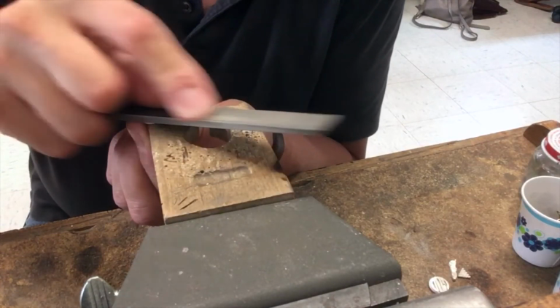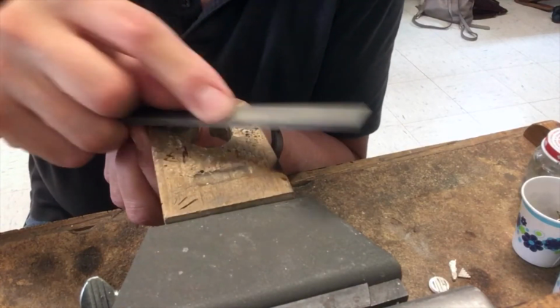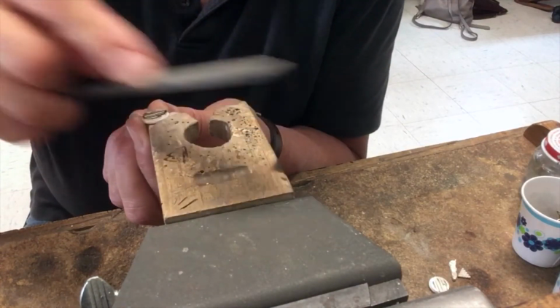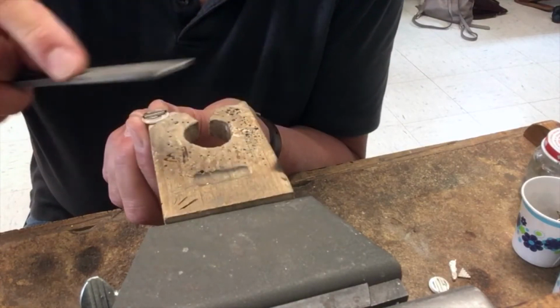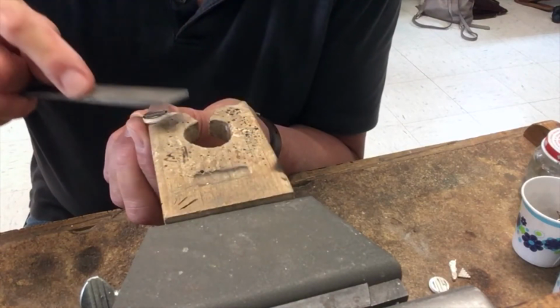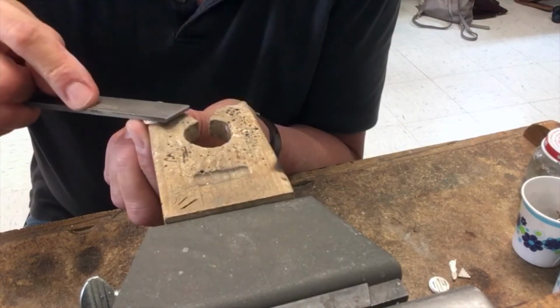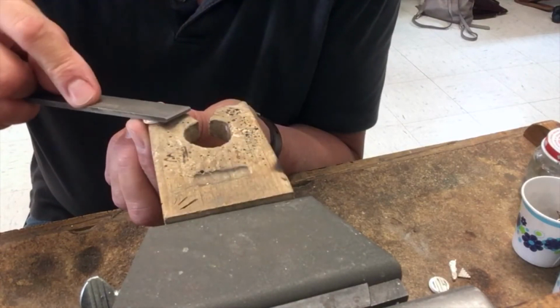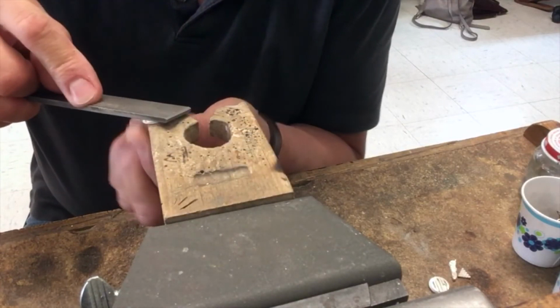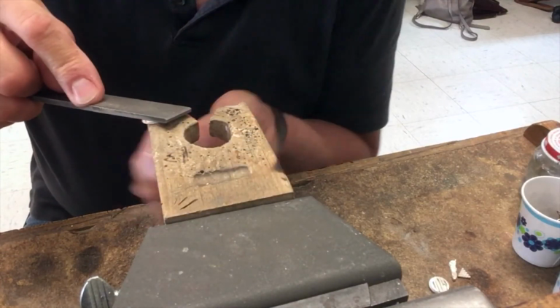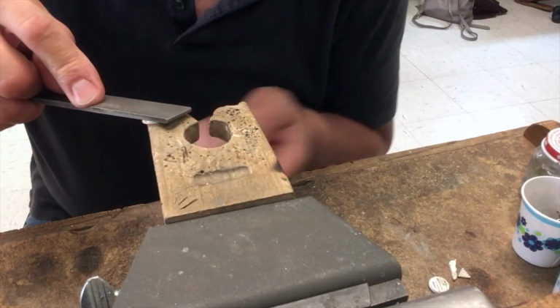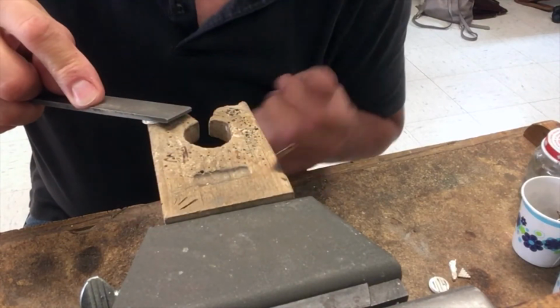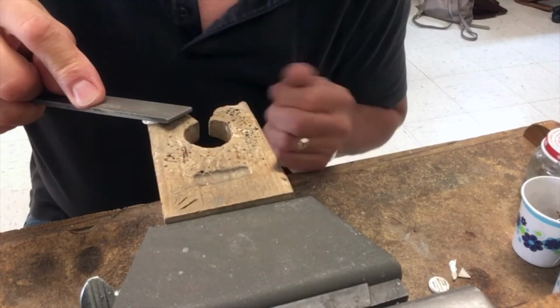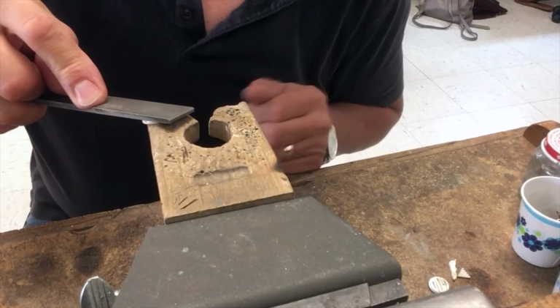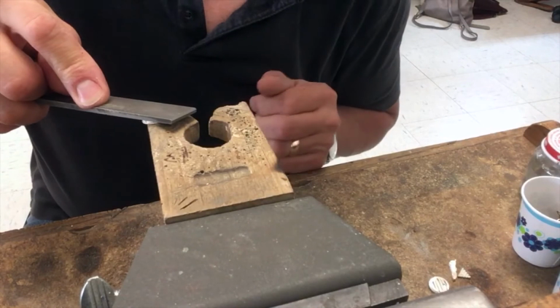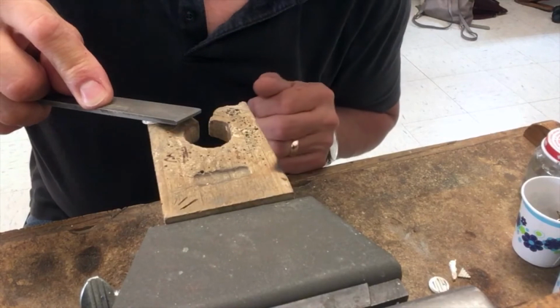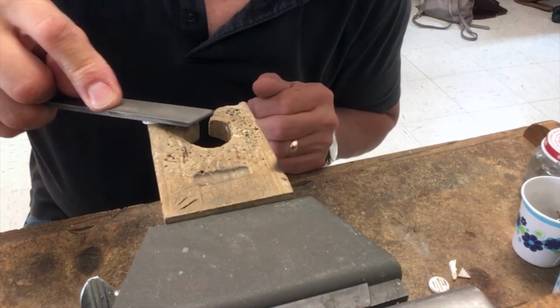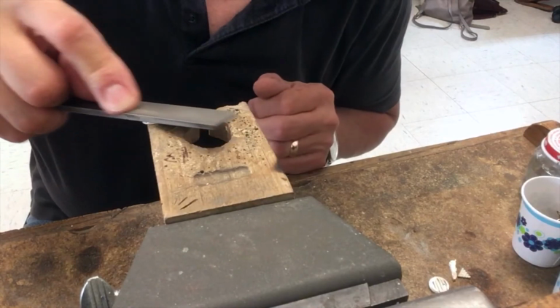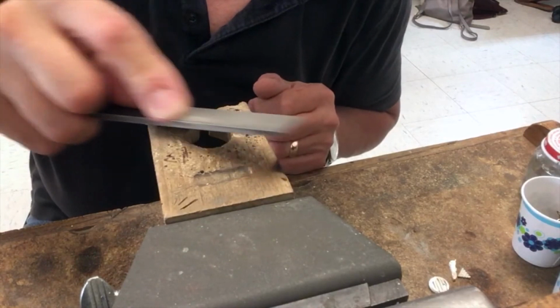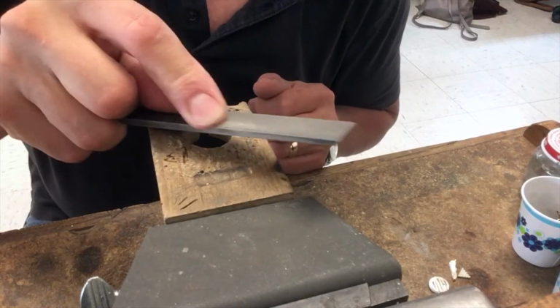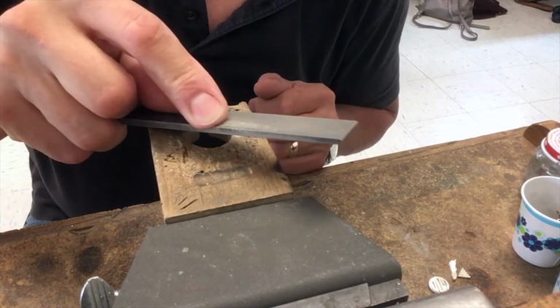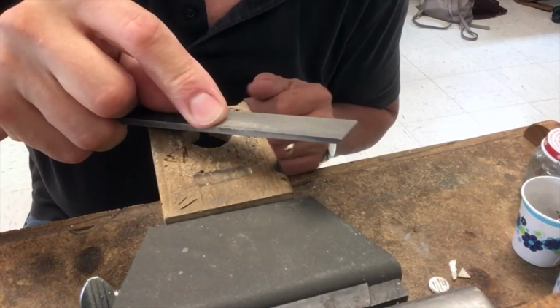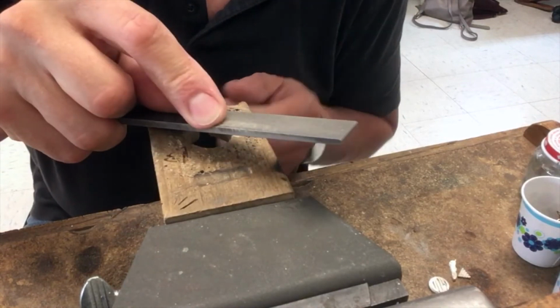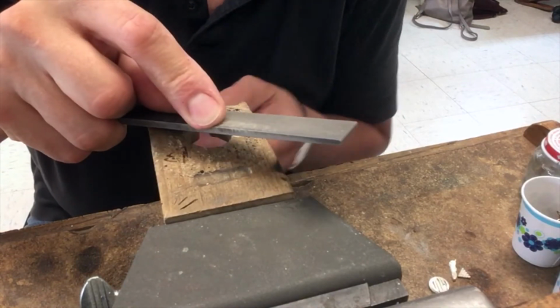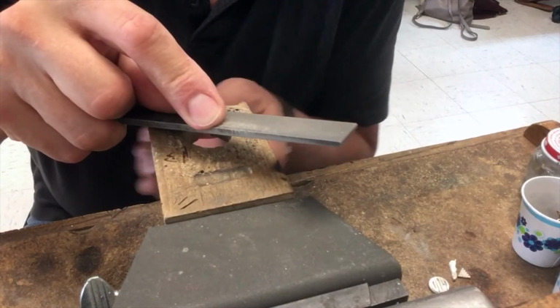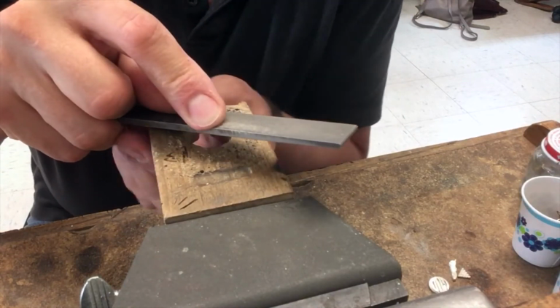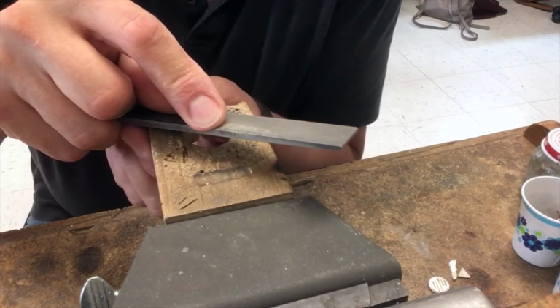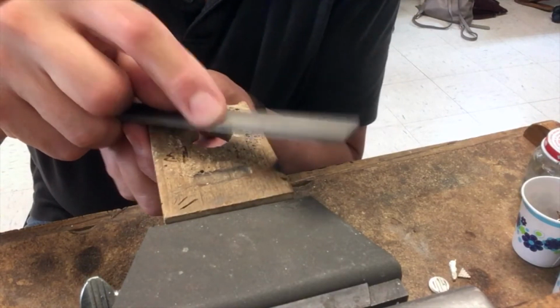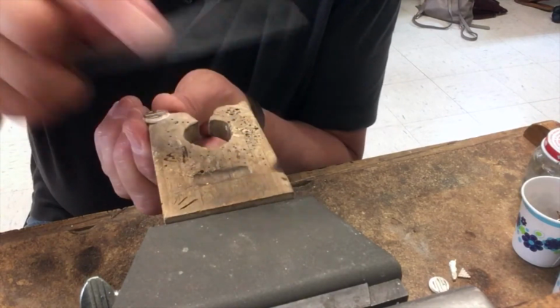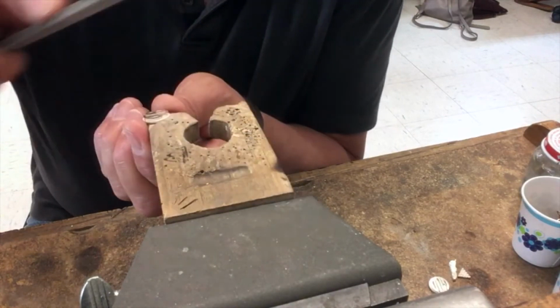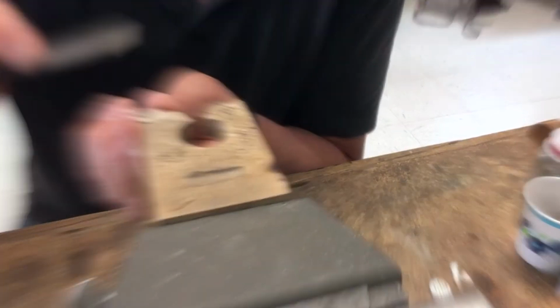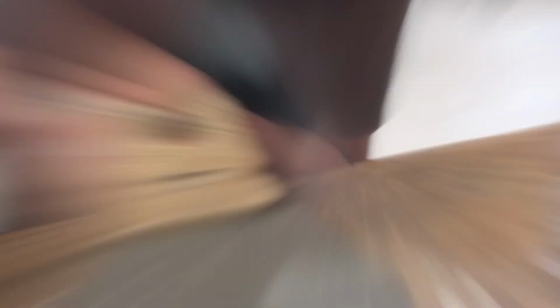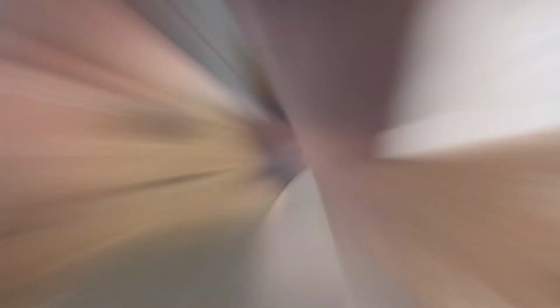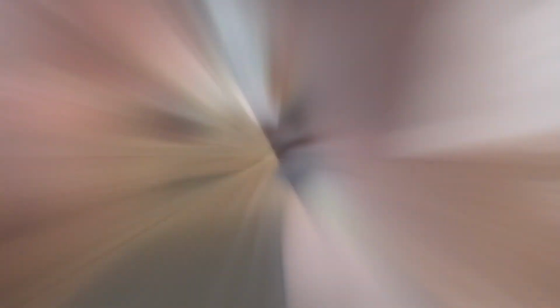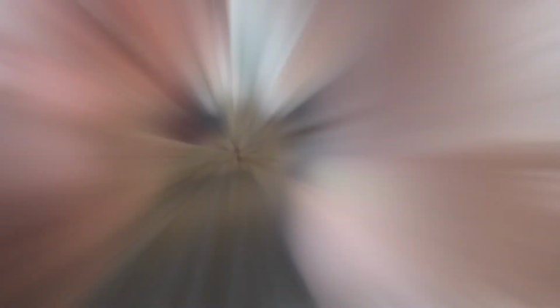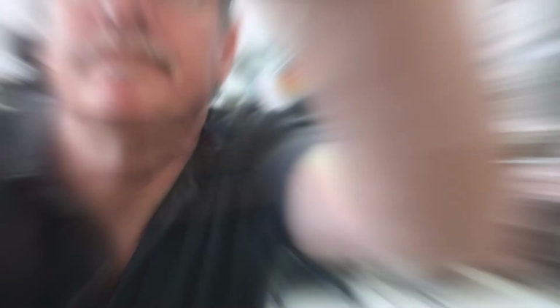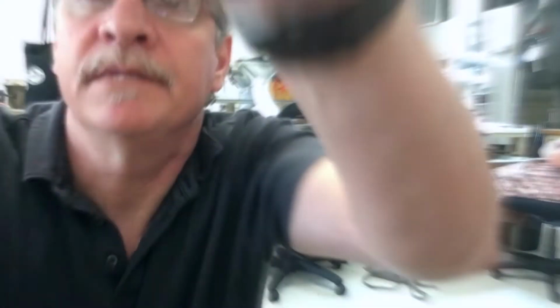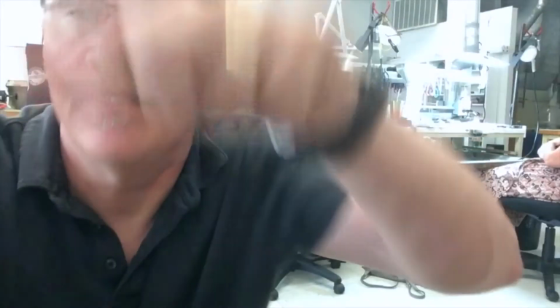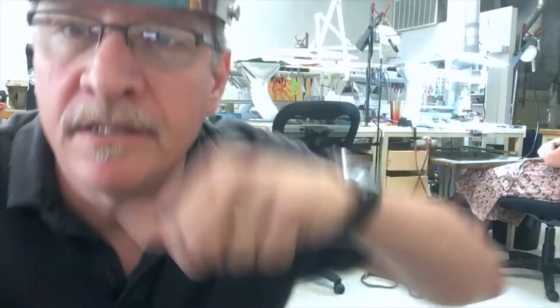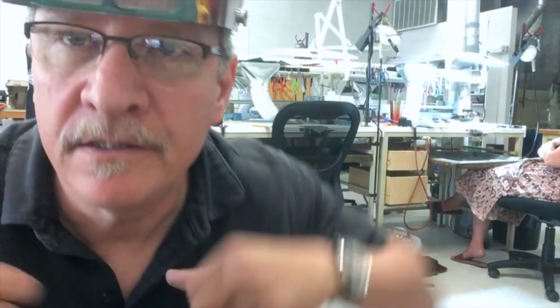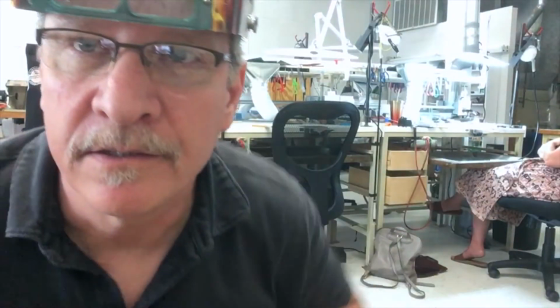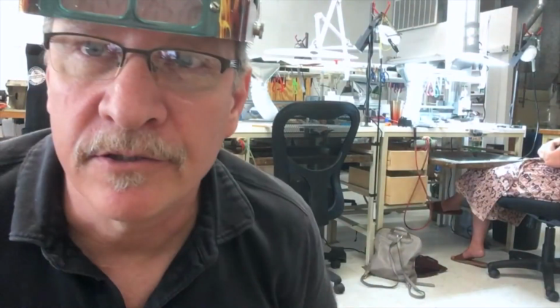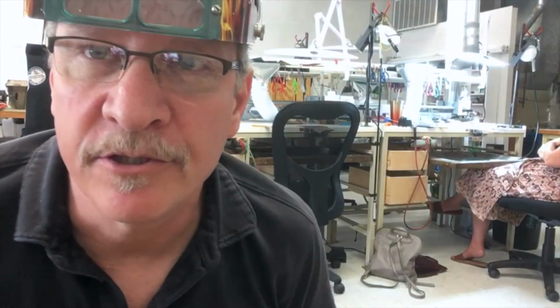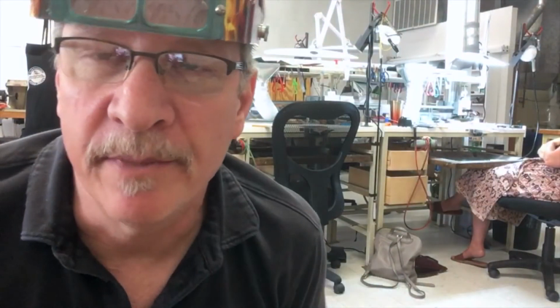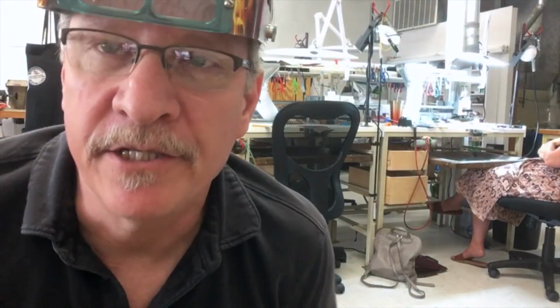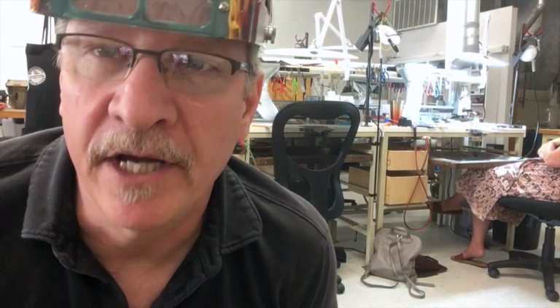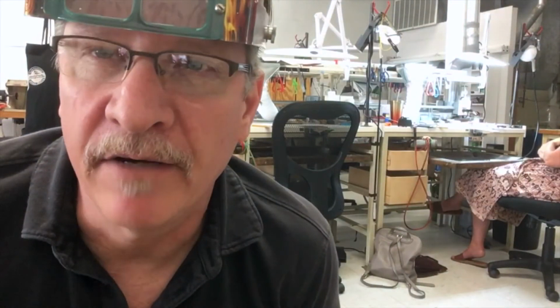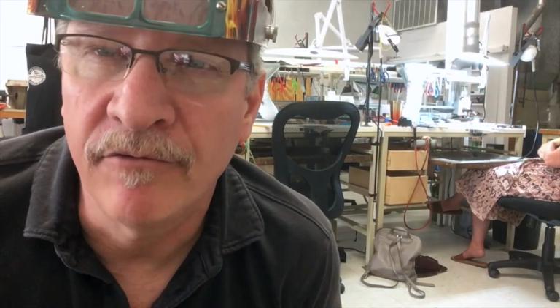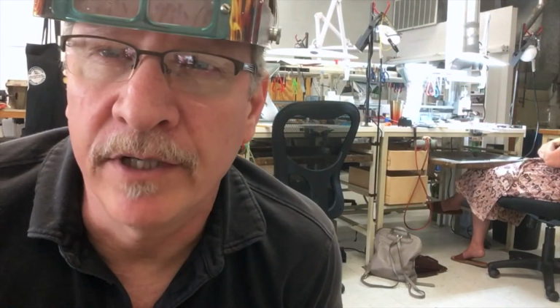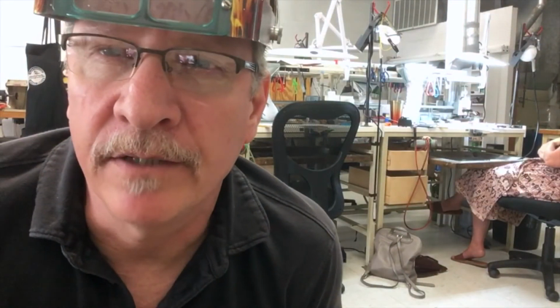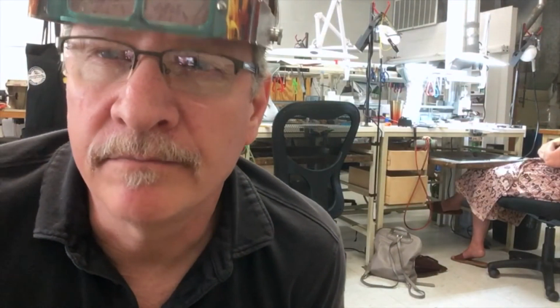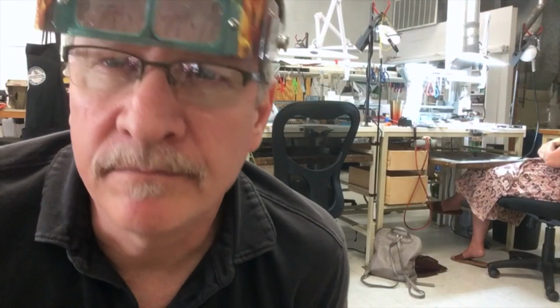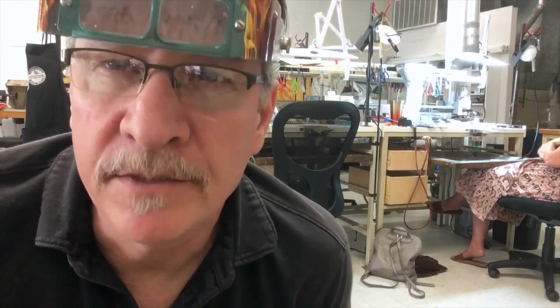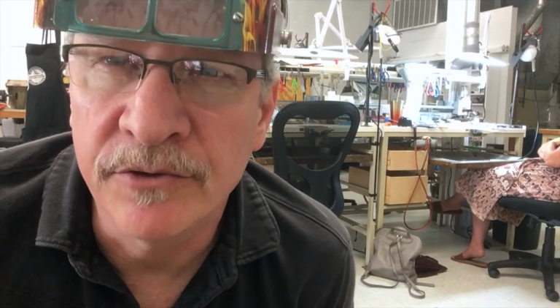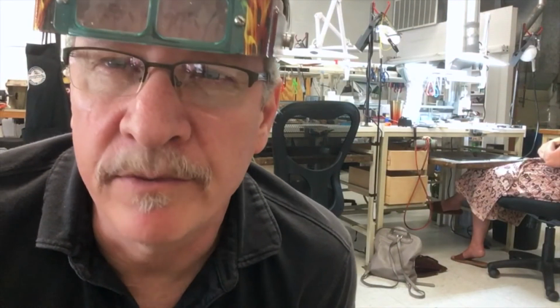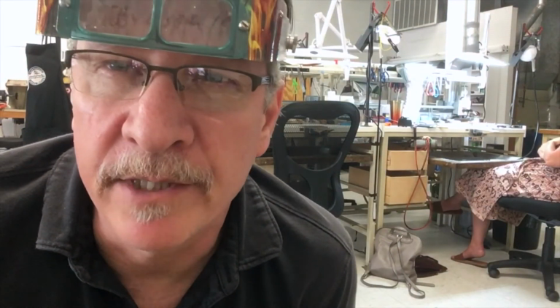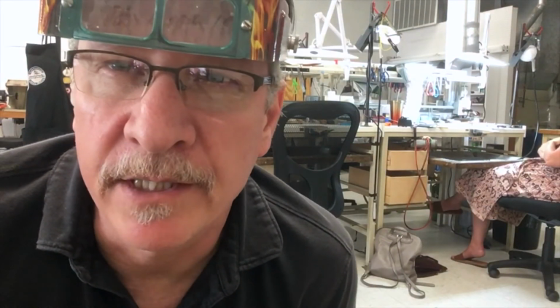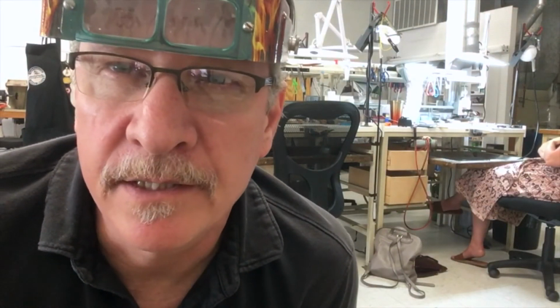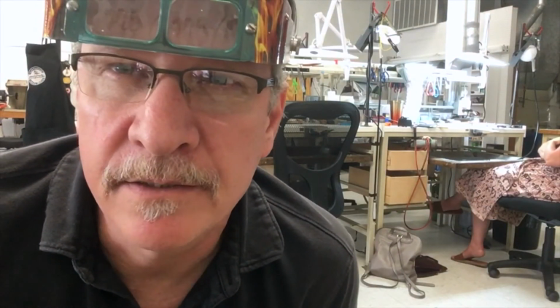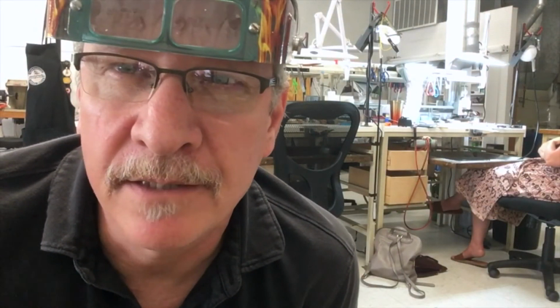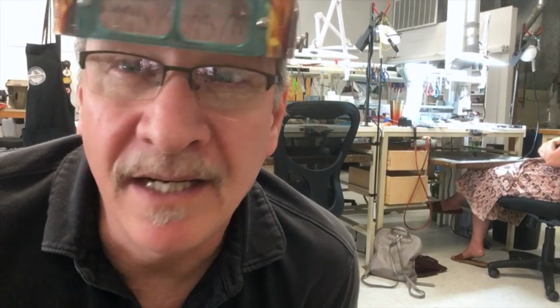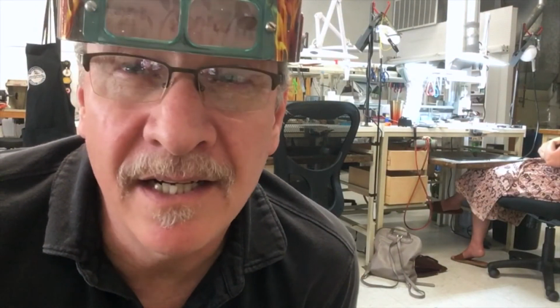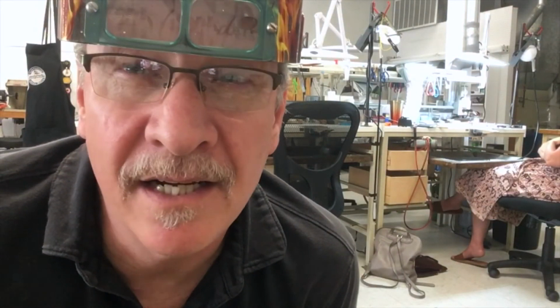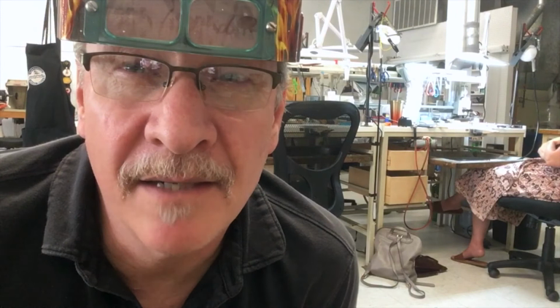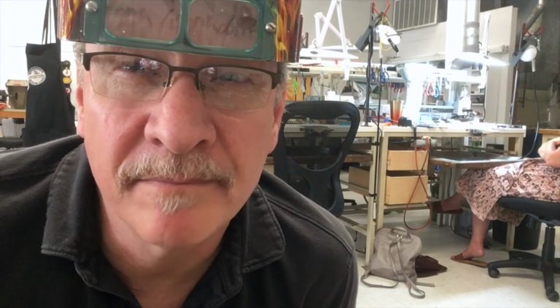You can see, like I said, I can let go of it and still file it. There's your bench hack for you. Jewelrymonk.com